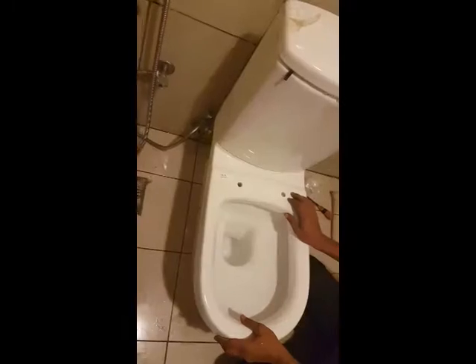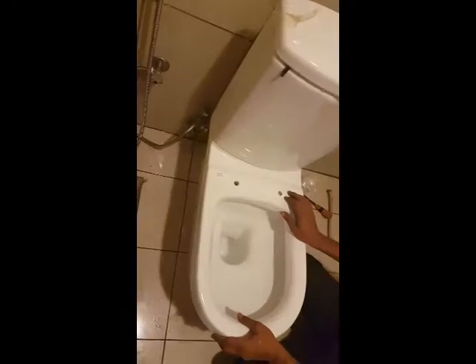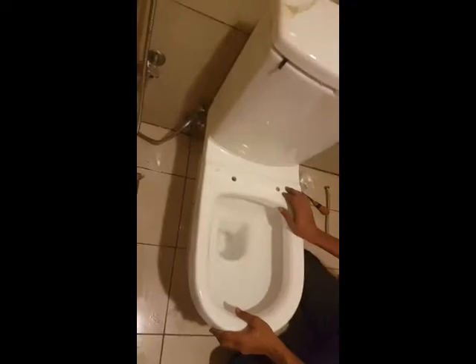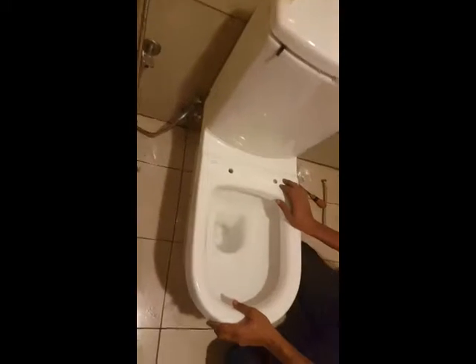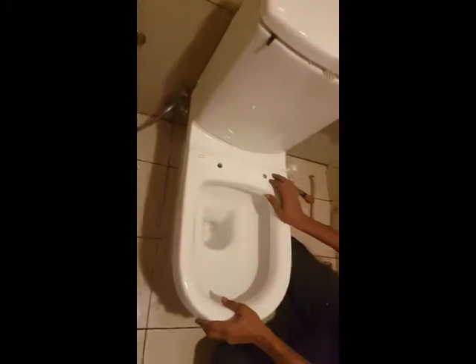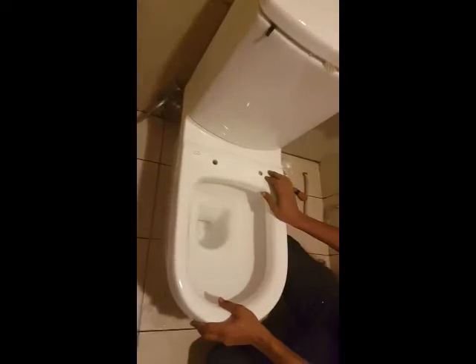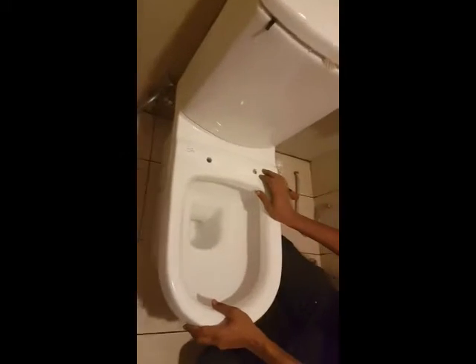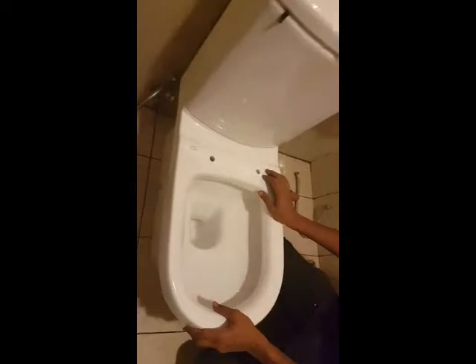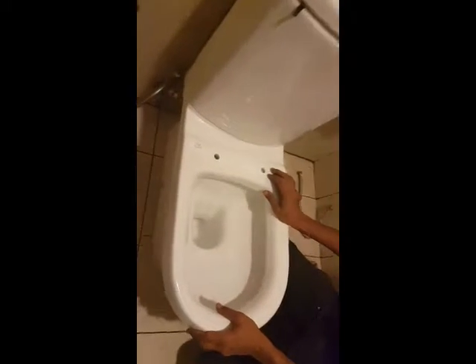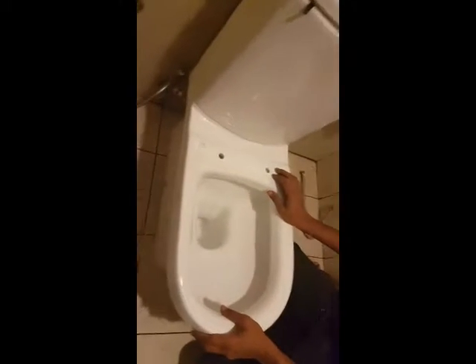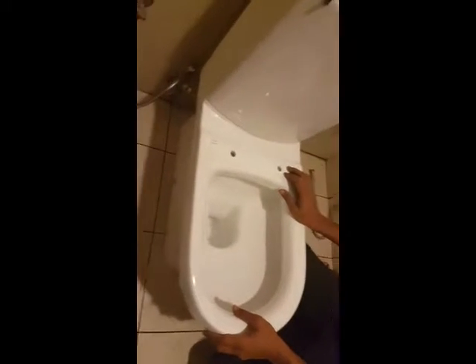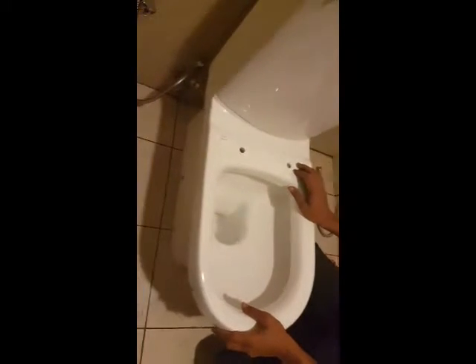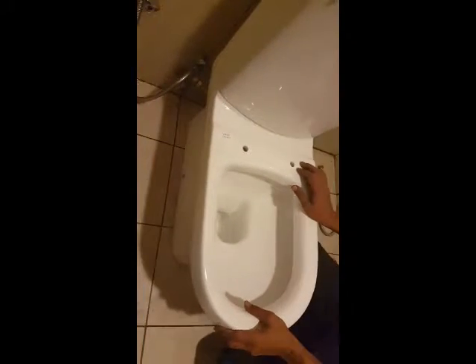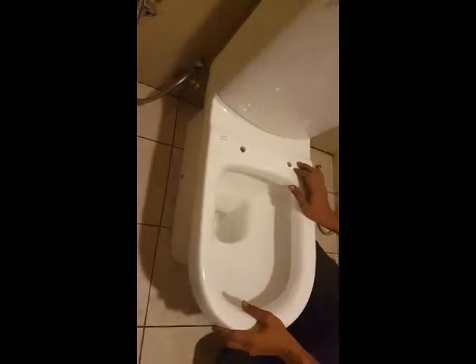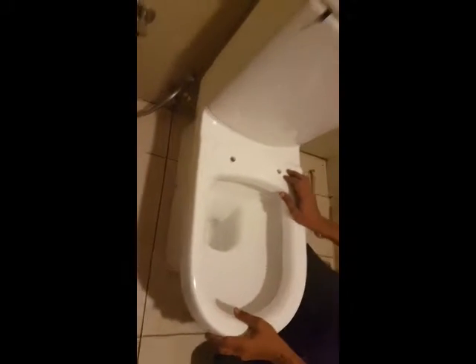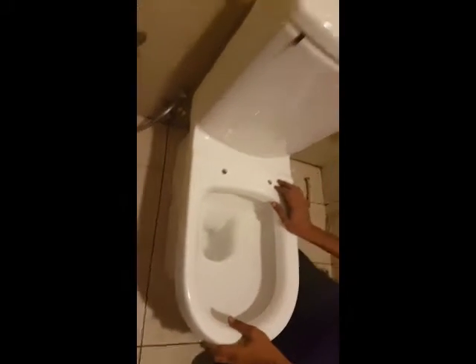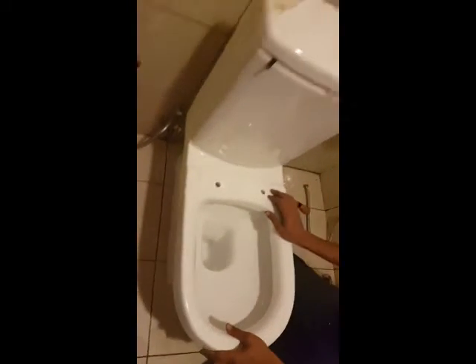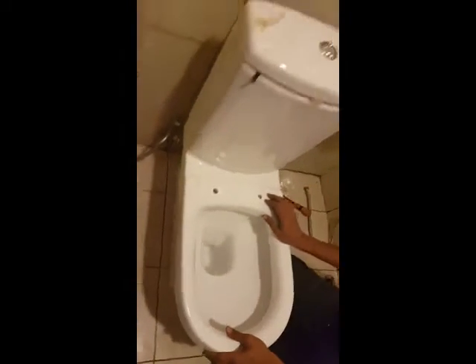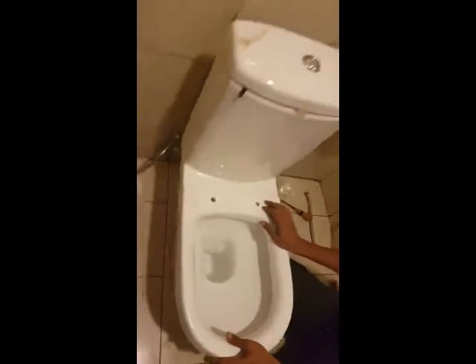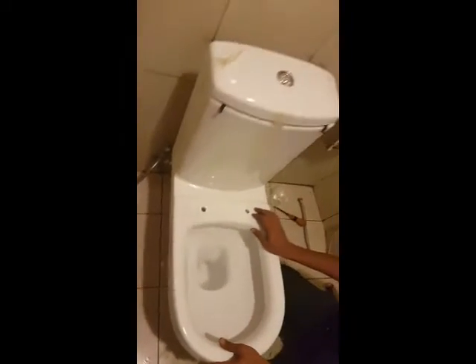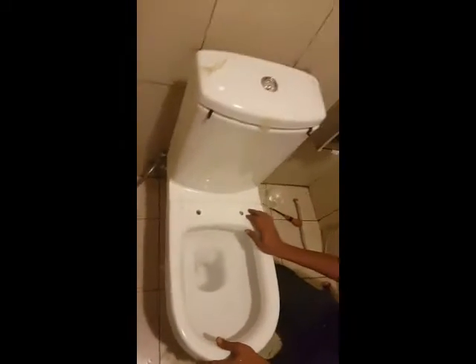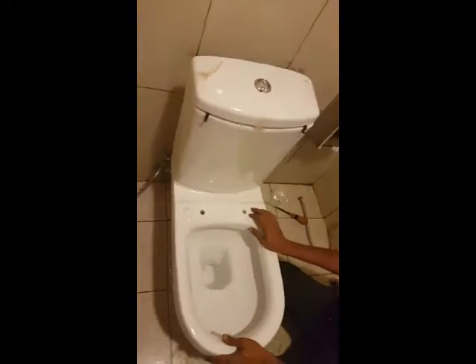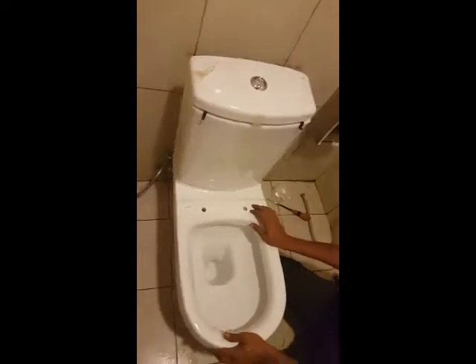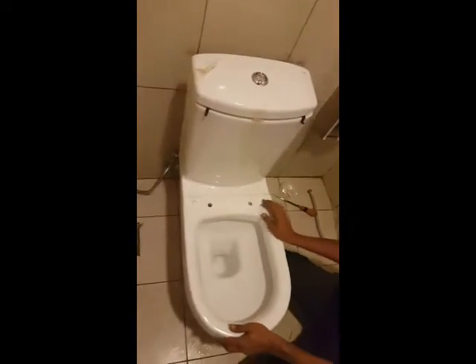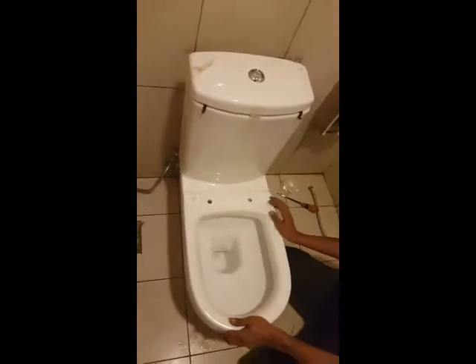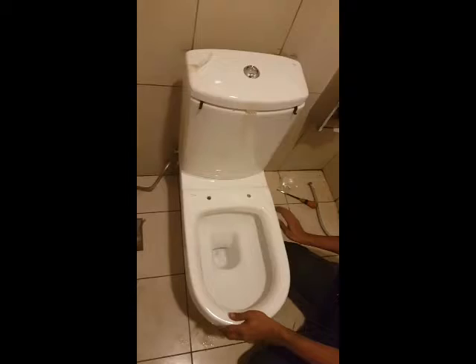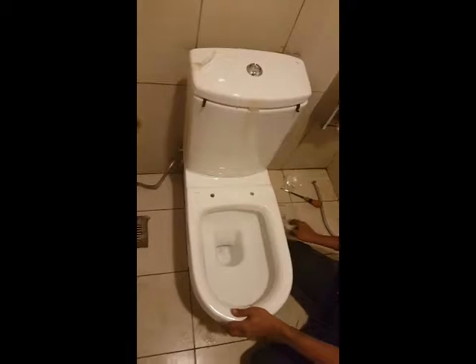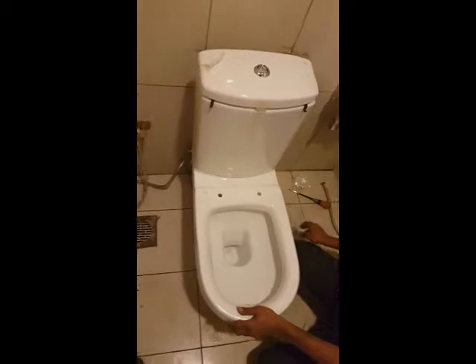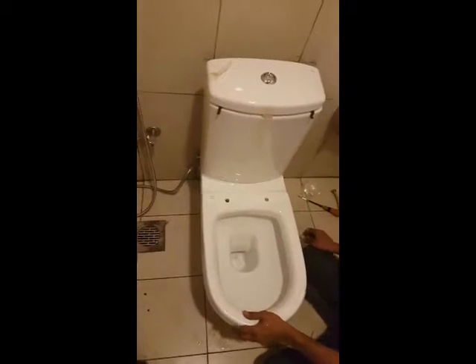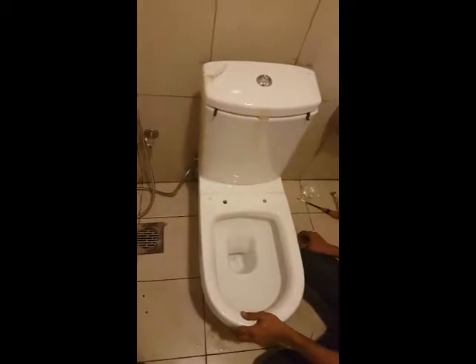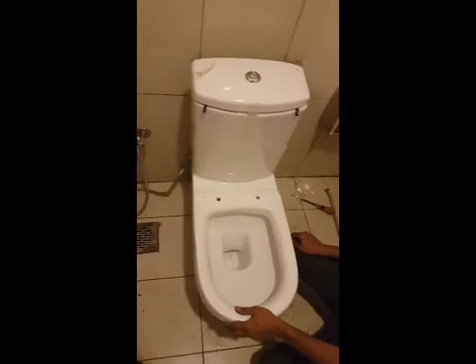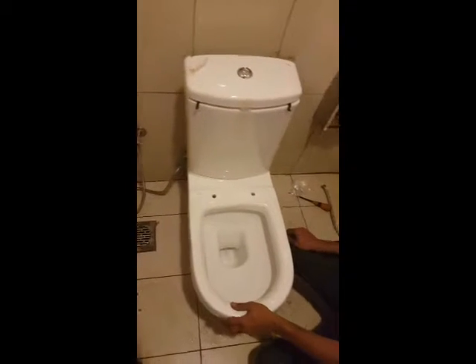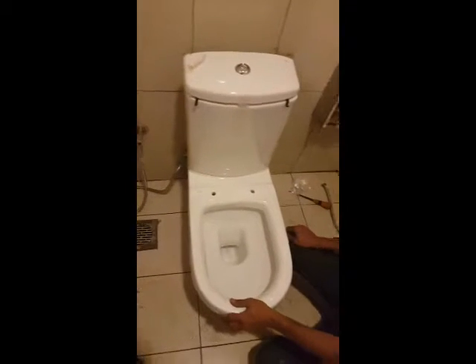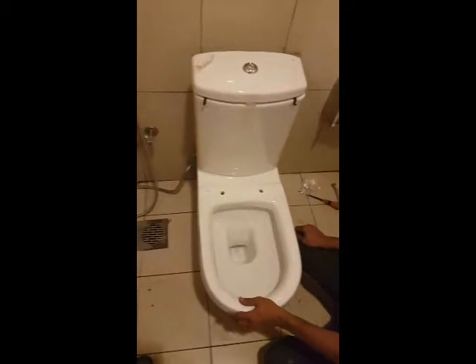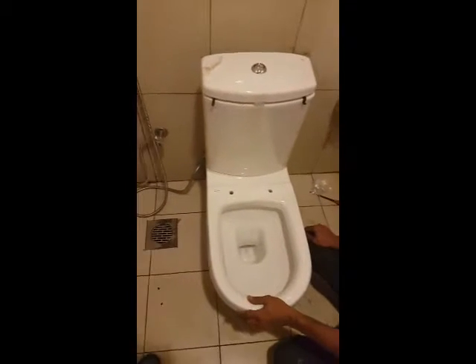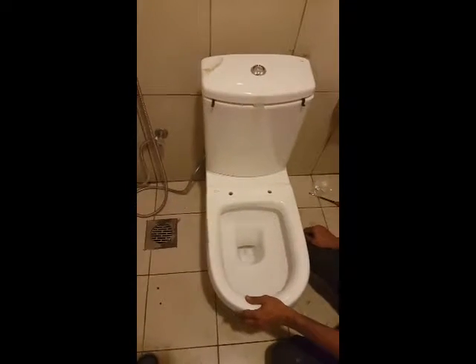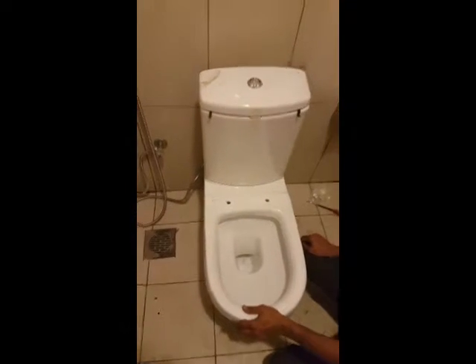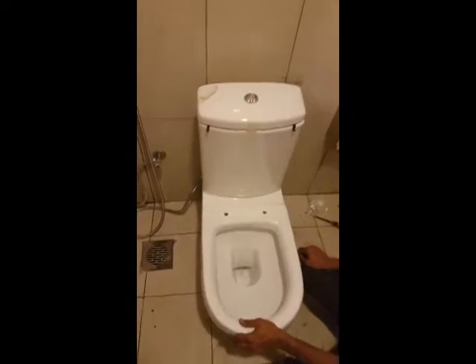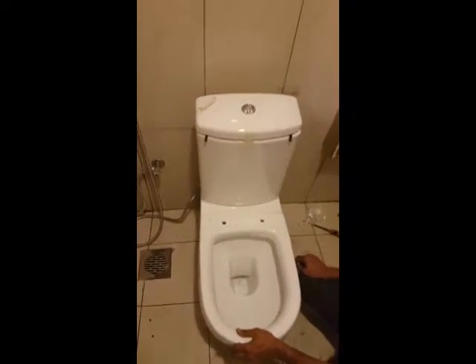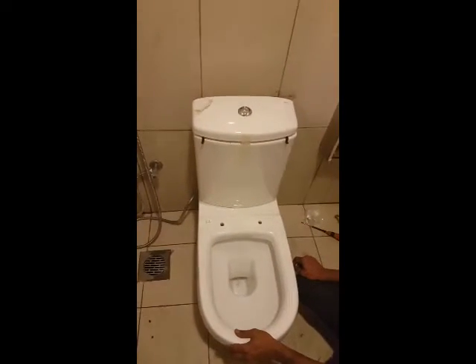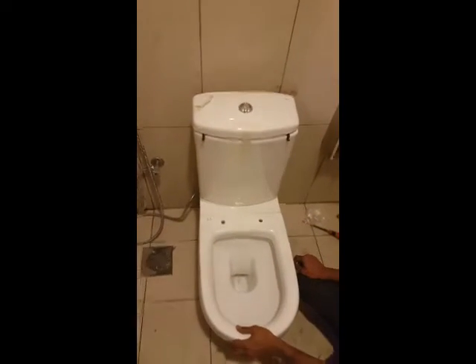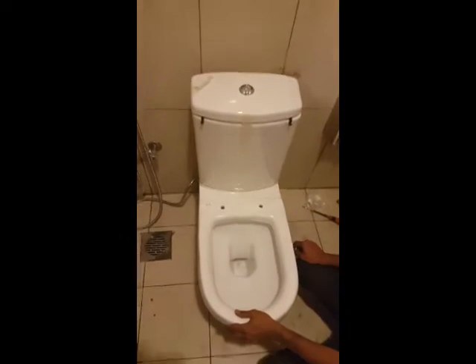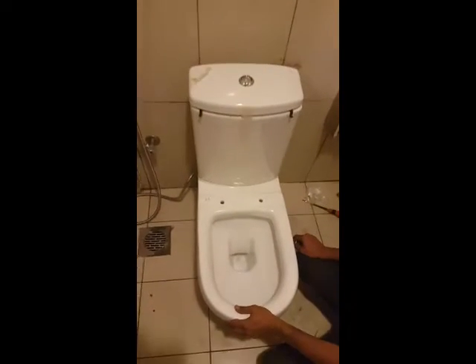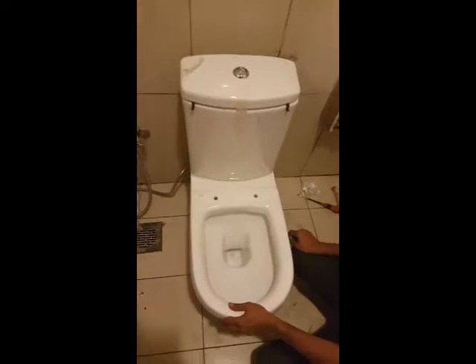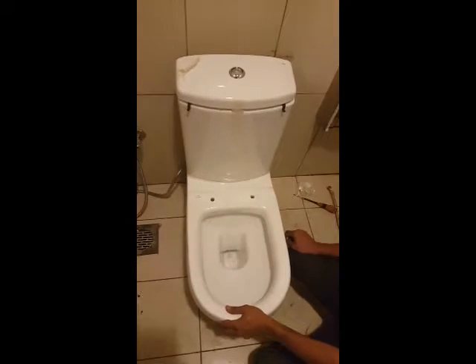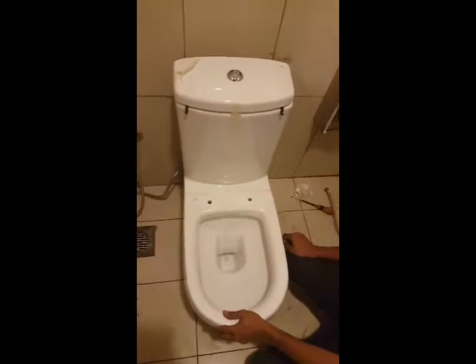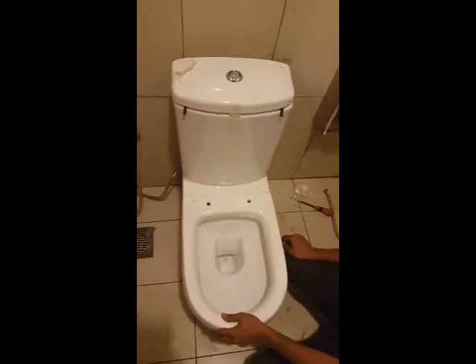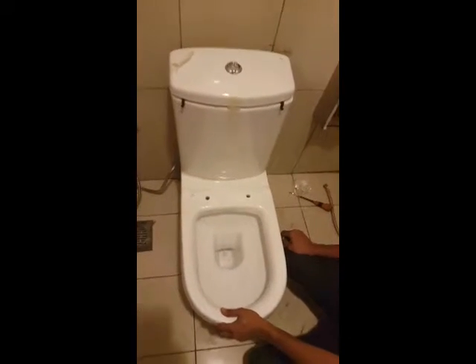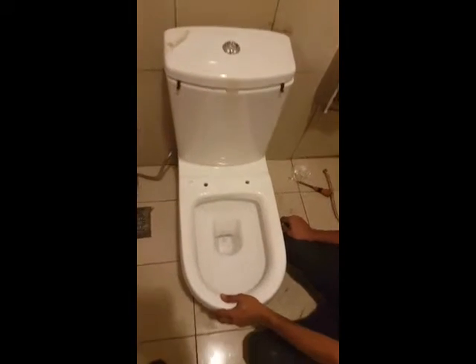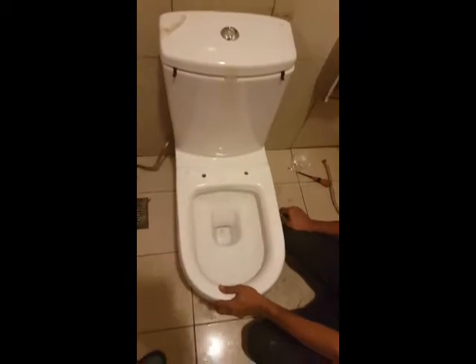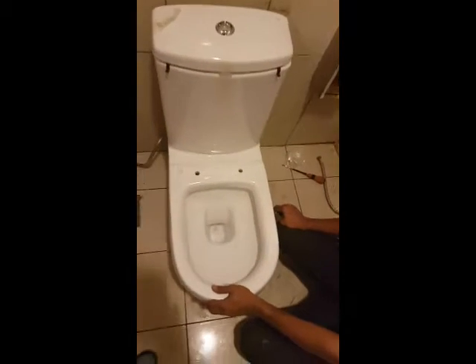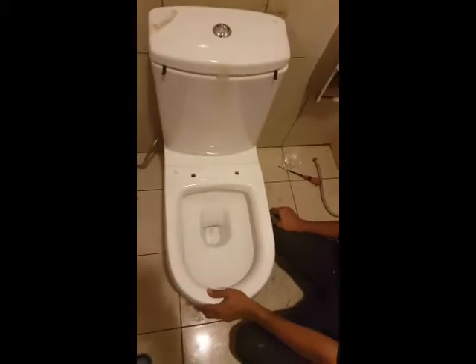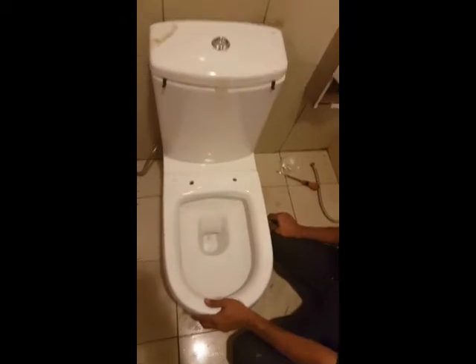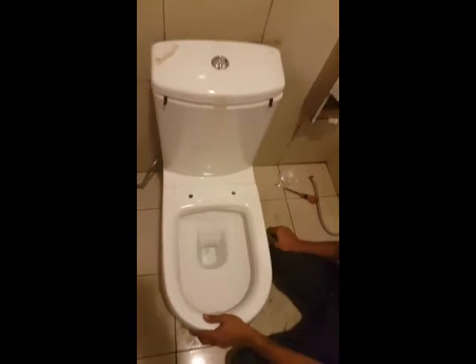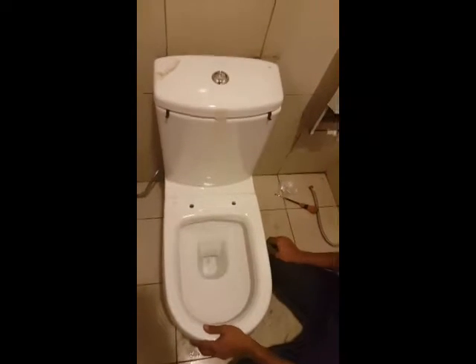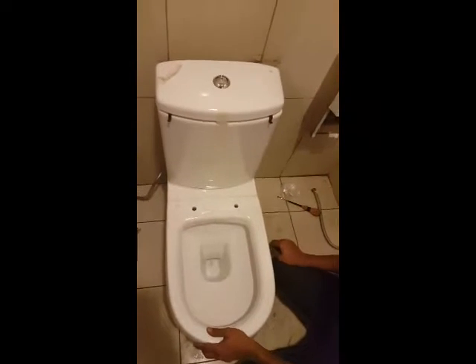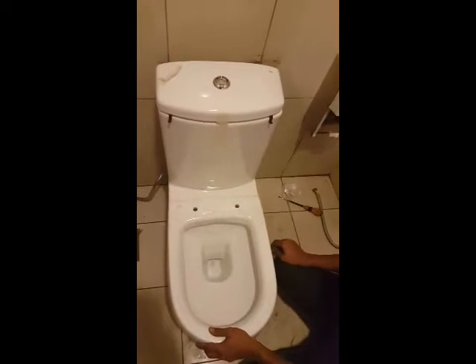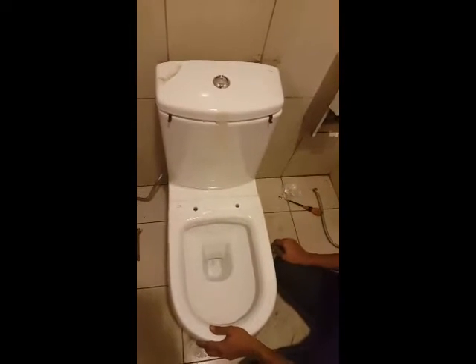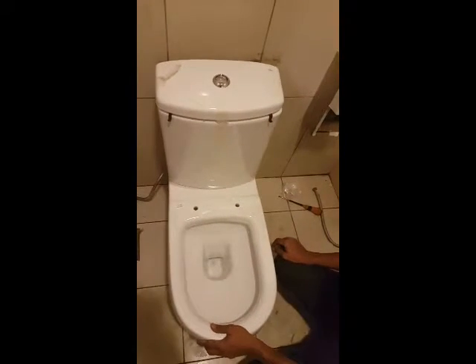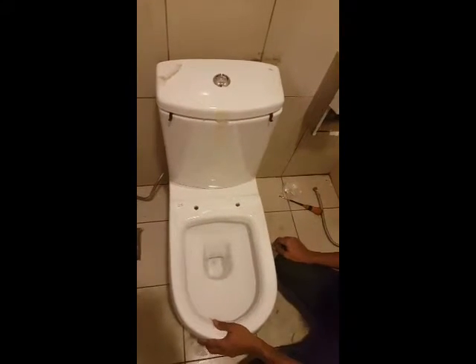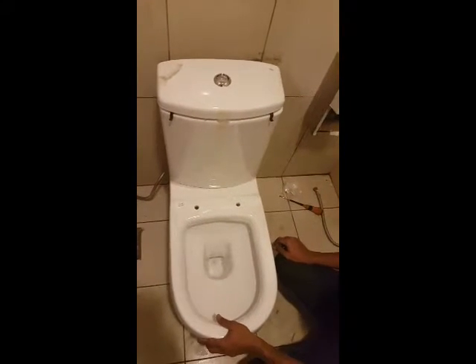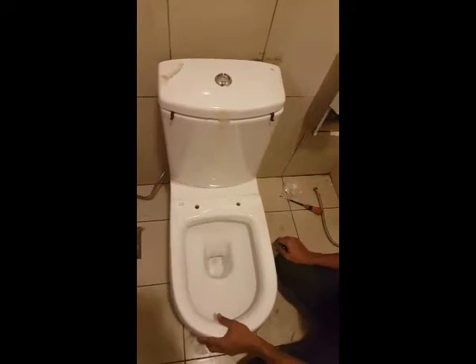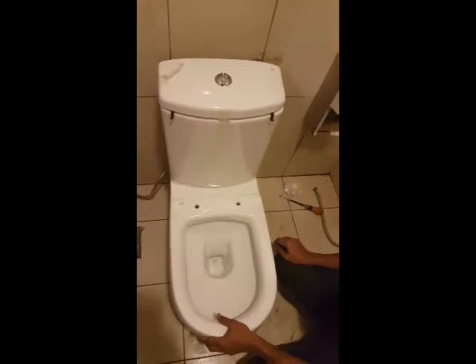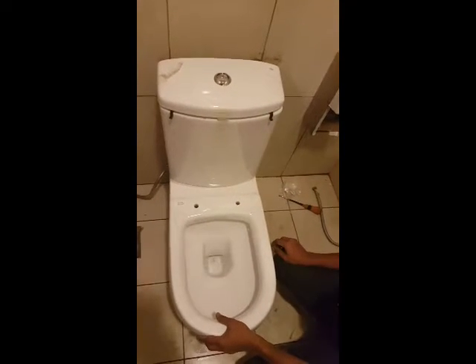Now we put the new WC. Now it's working, everything is fine. After that we will put the seat on it.